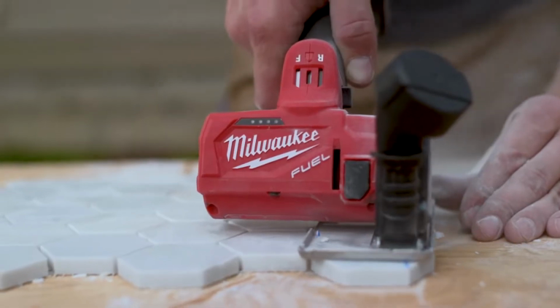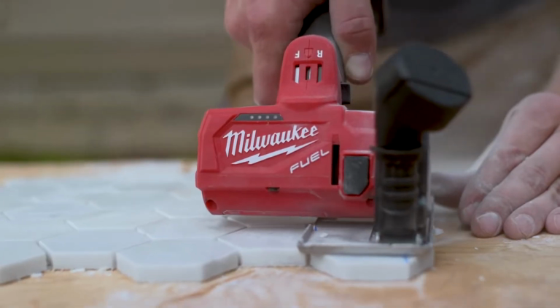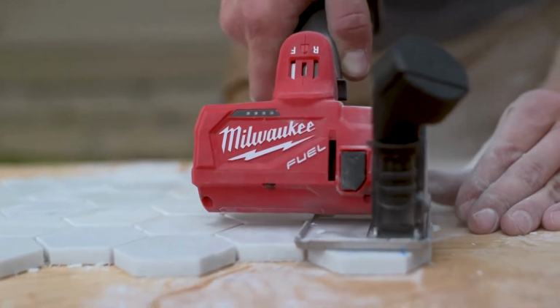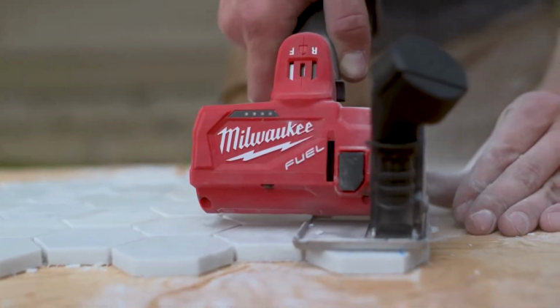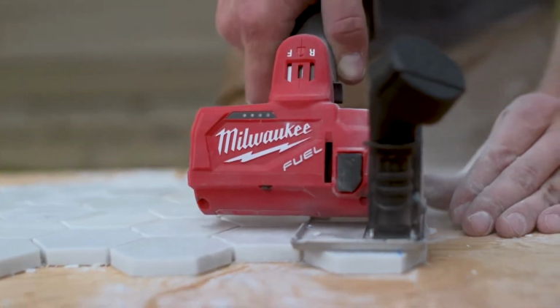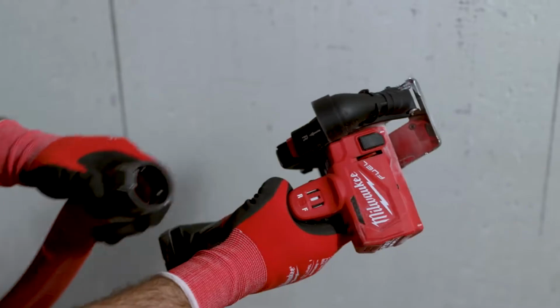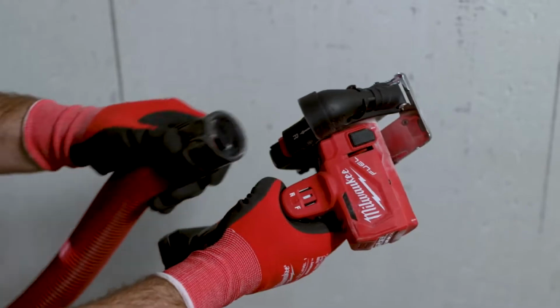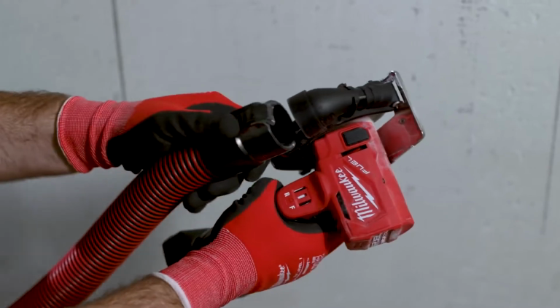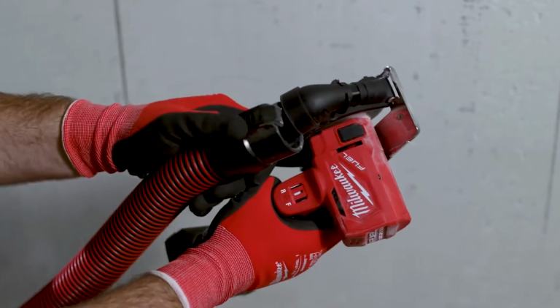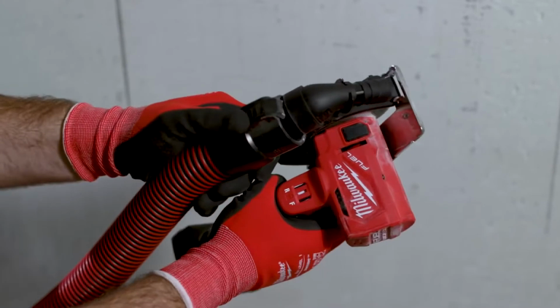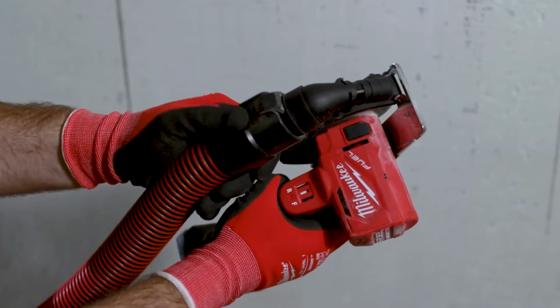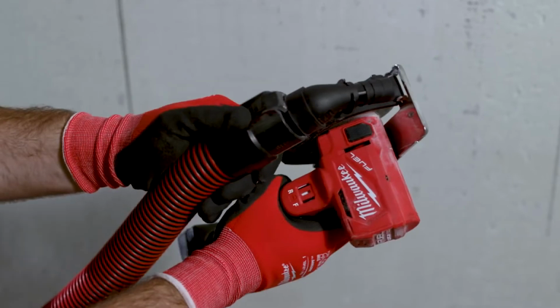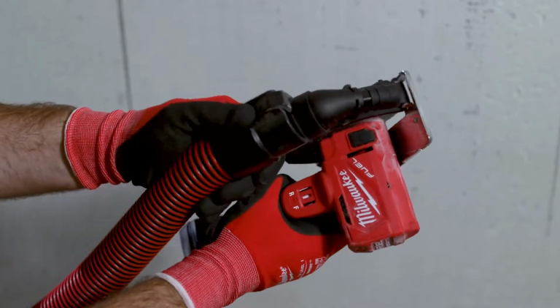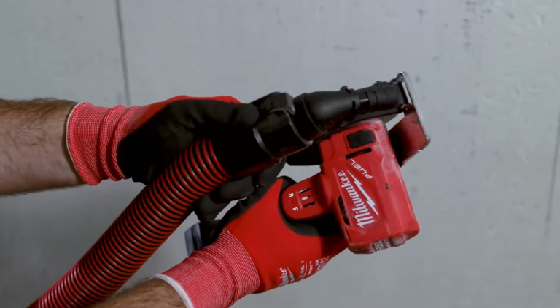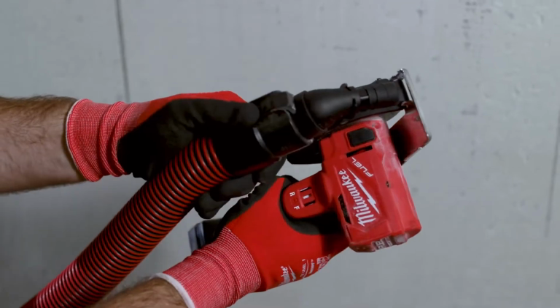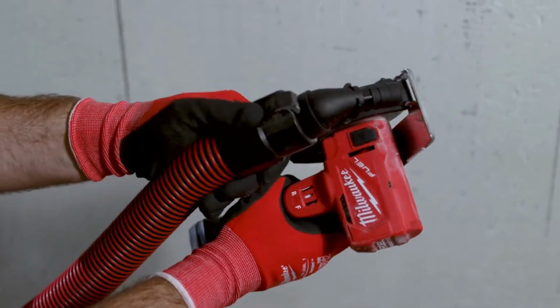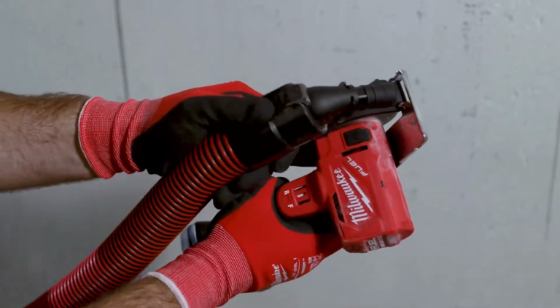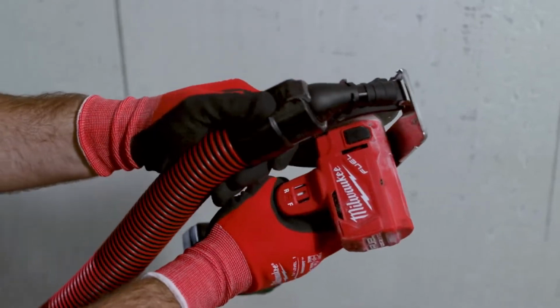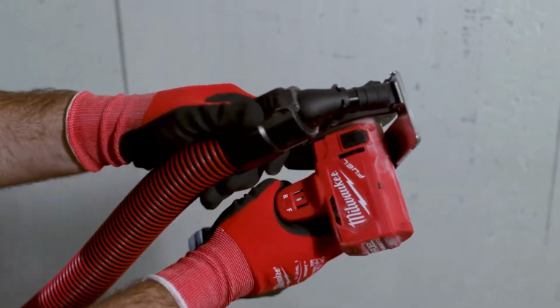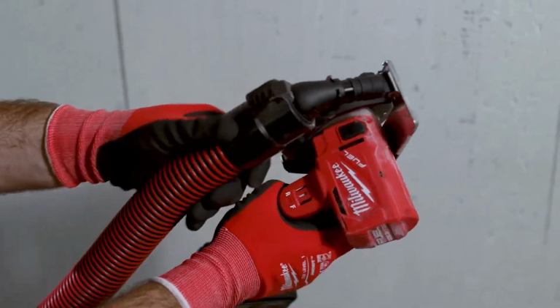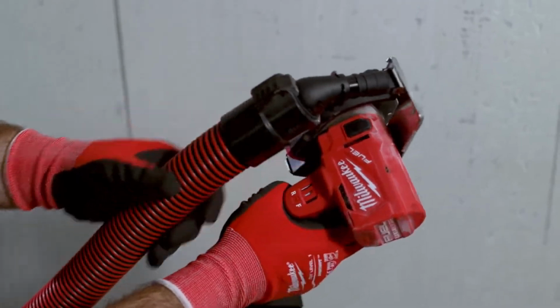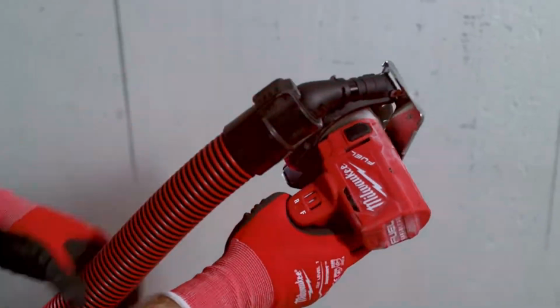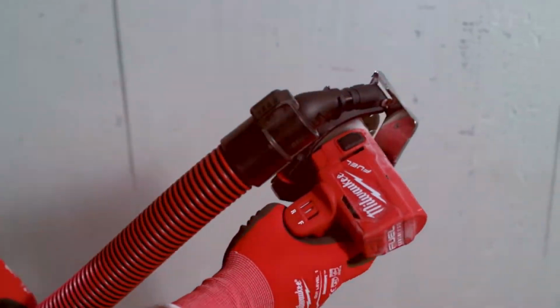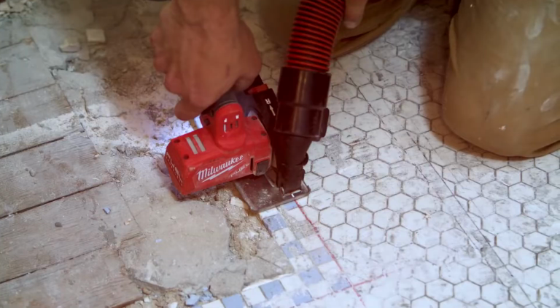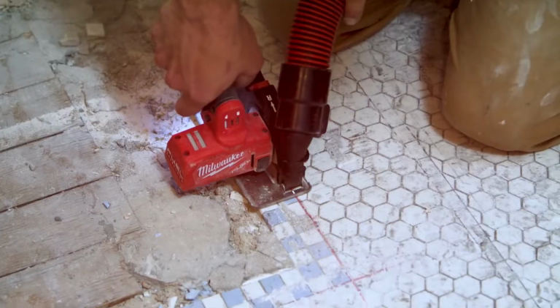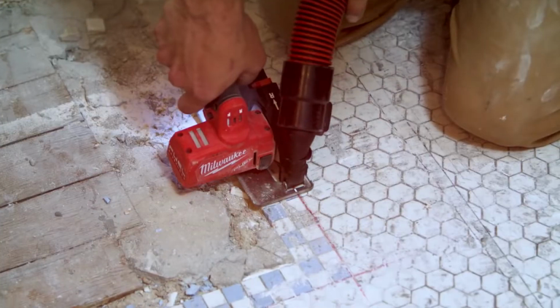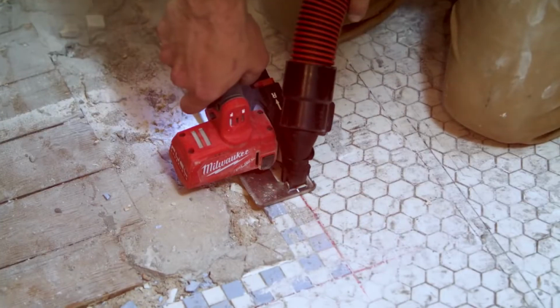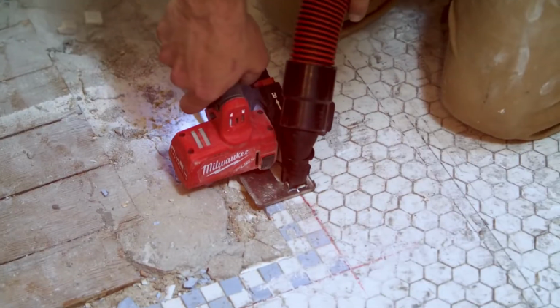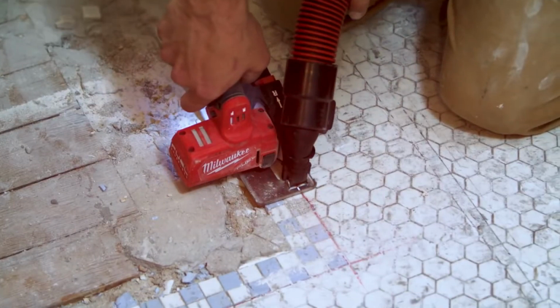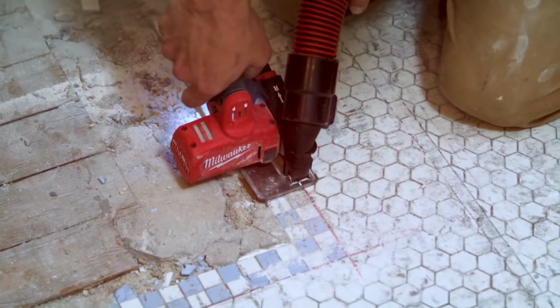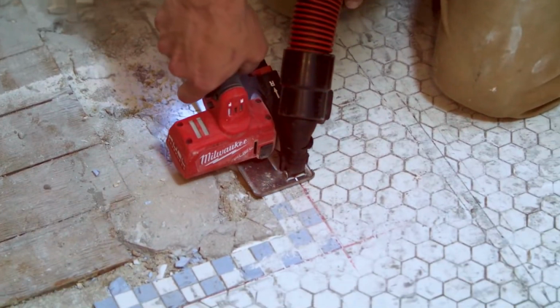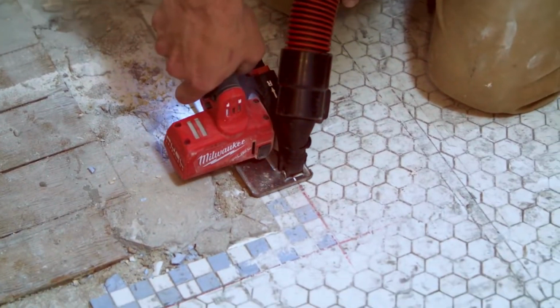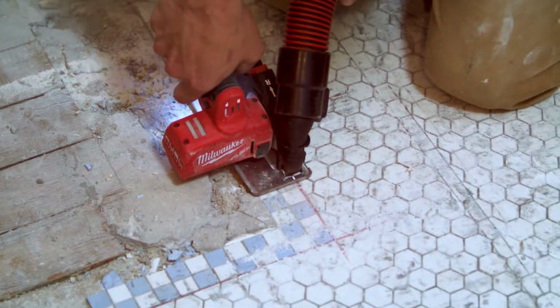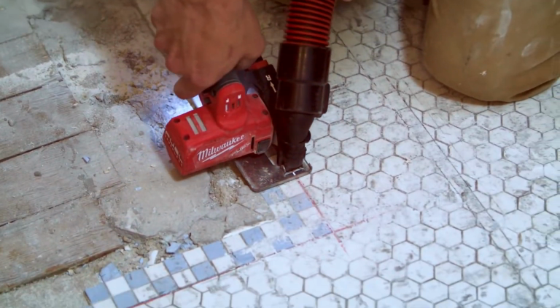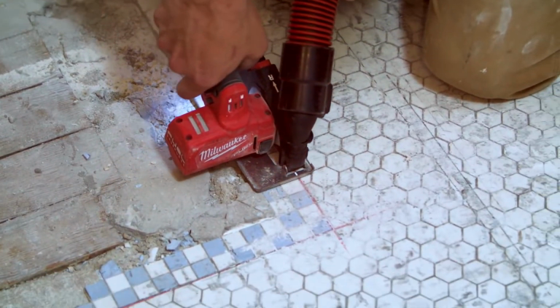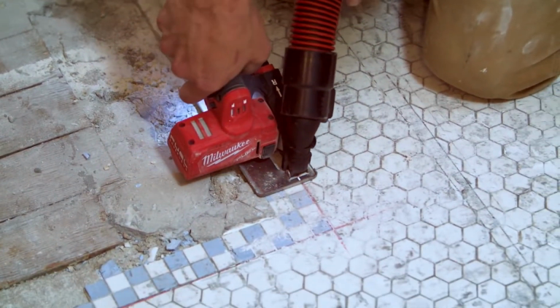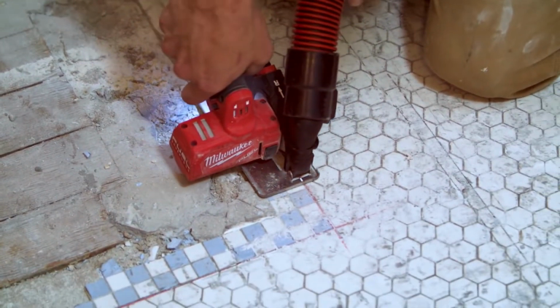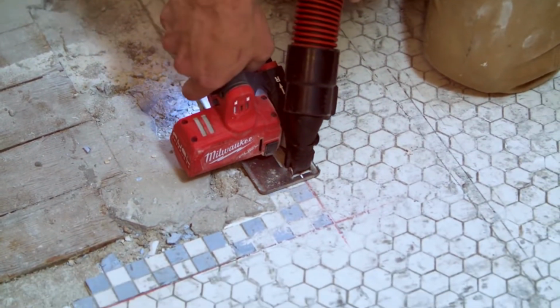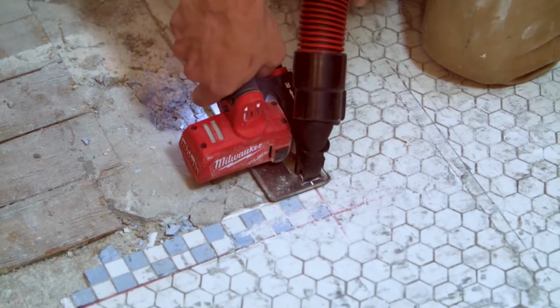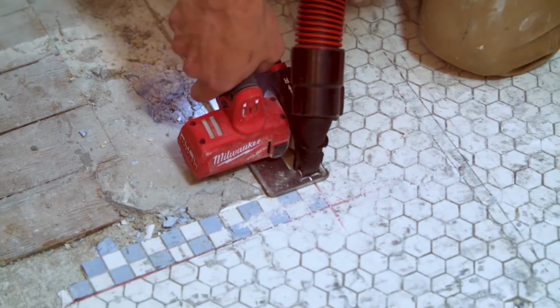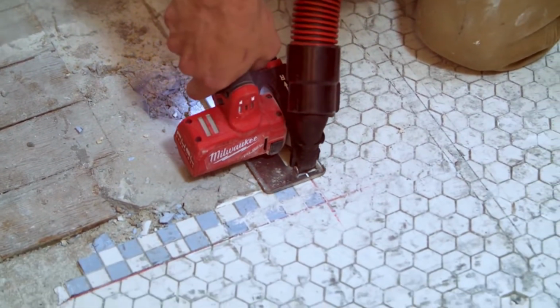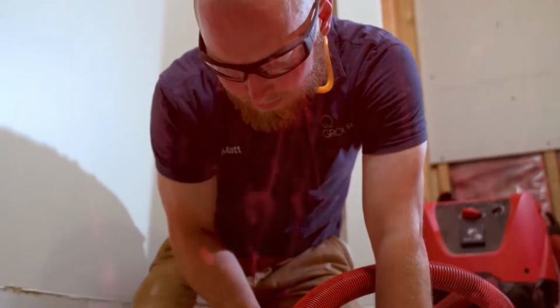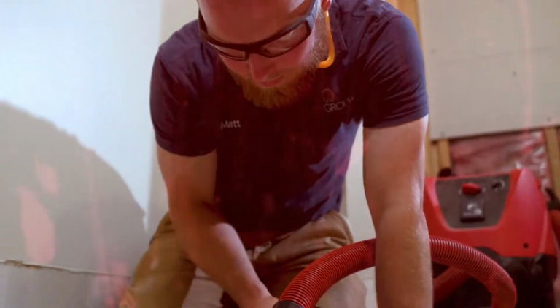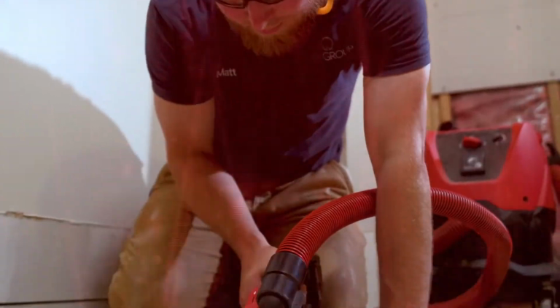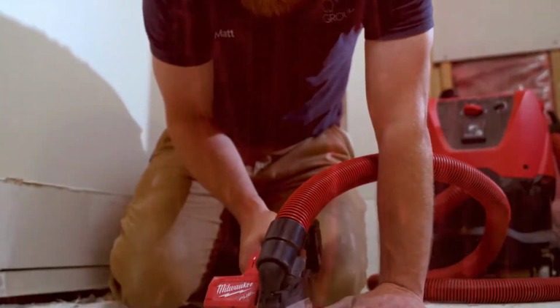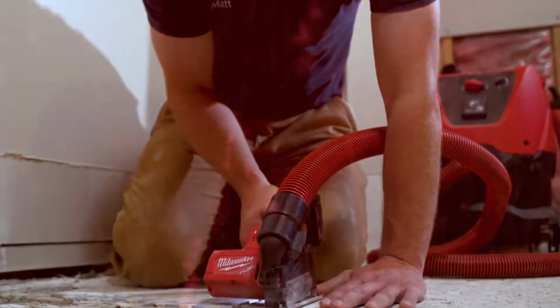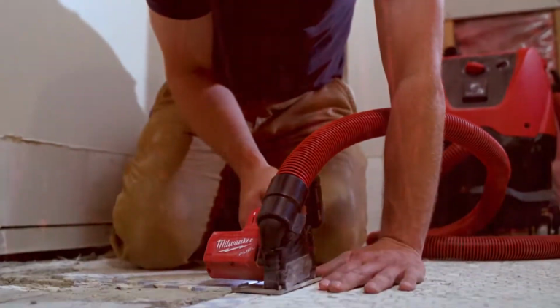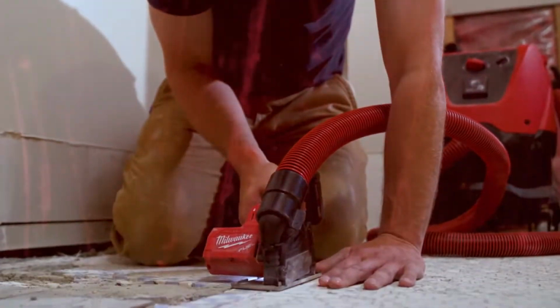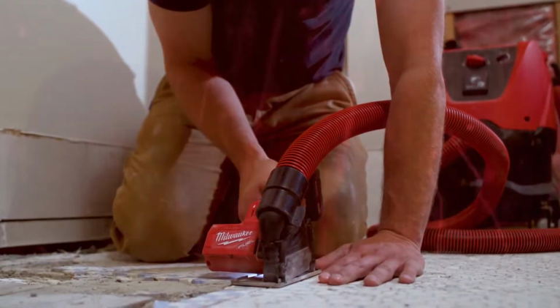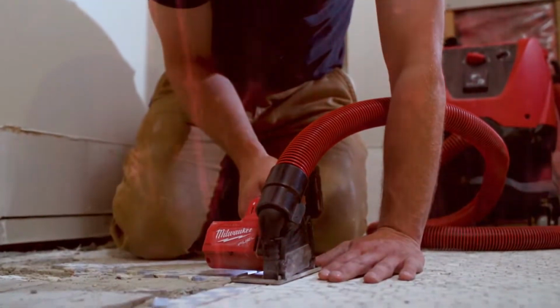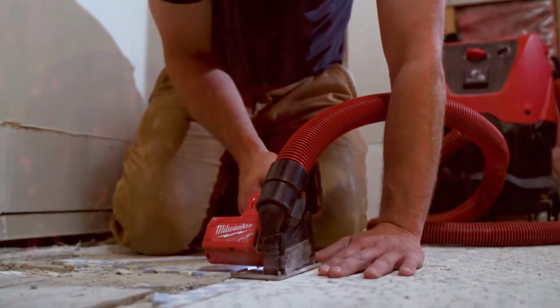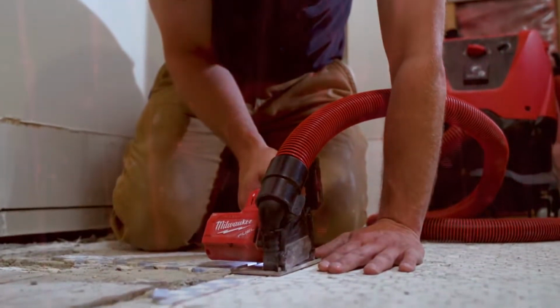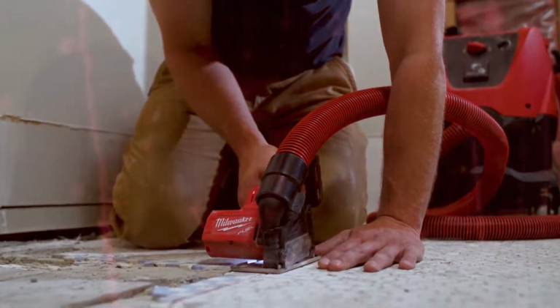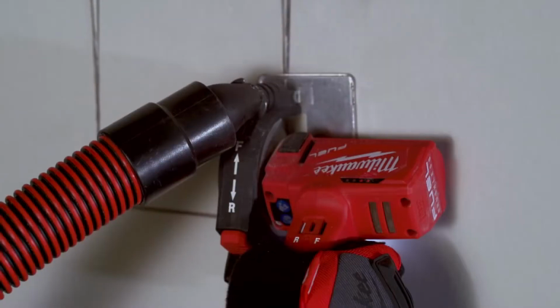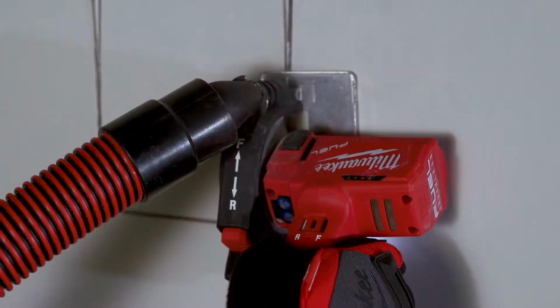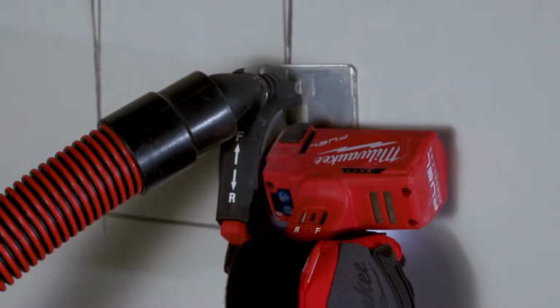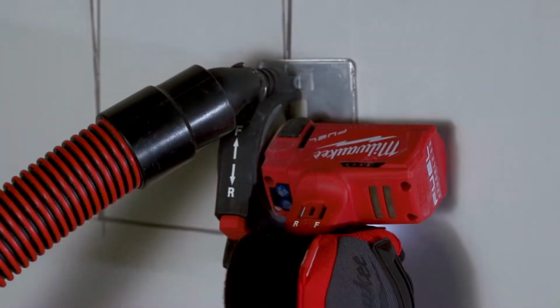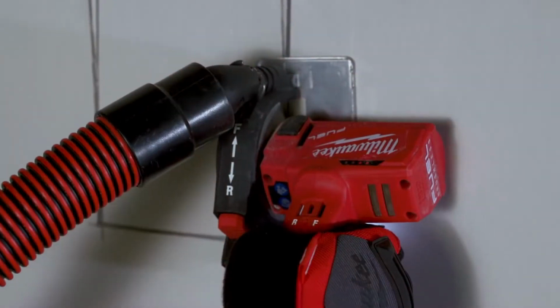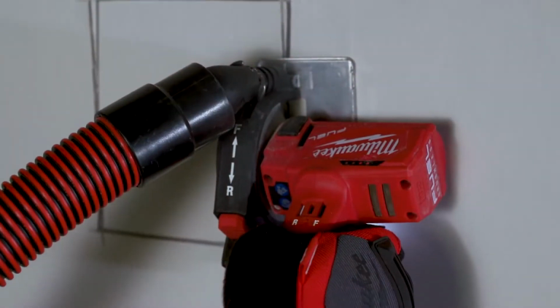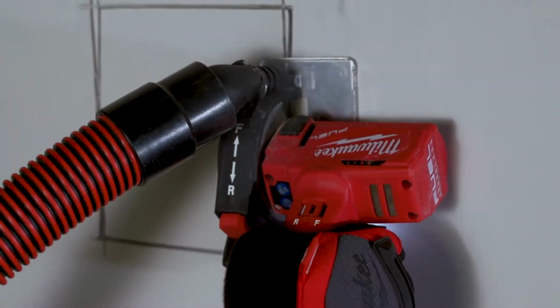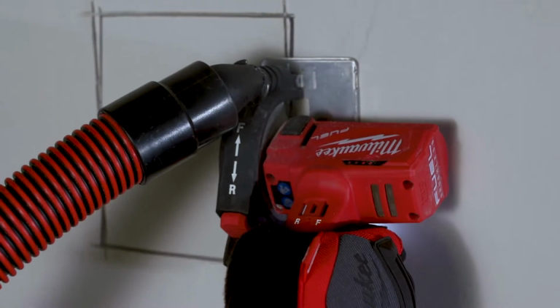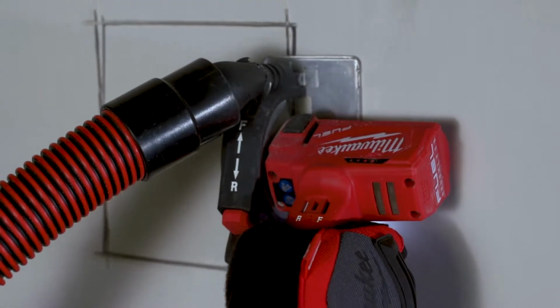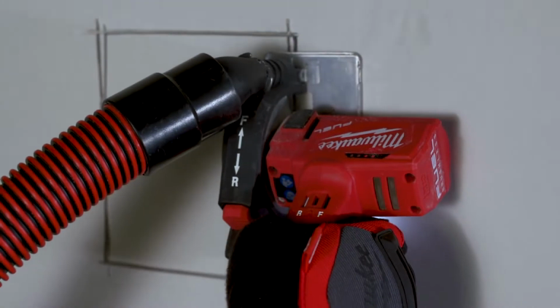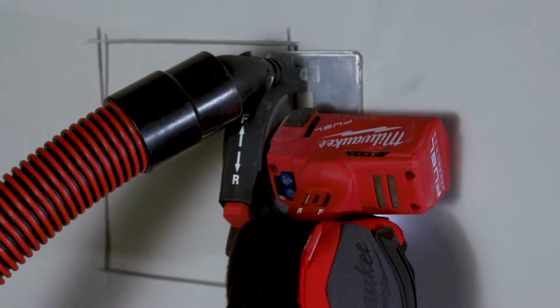The guard that the 3-inch cutoff tool comes with has a port for dust extraction. It does a great job in tight quarters.